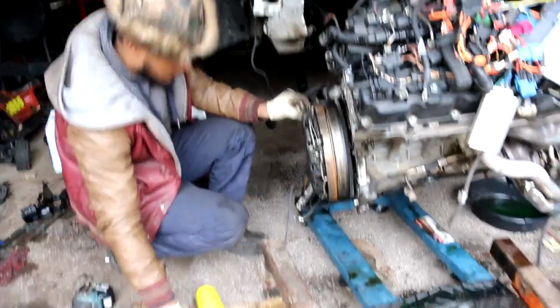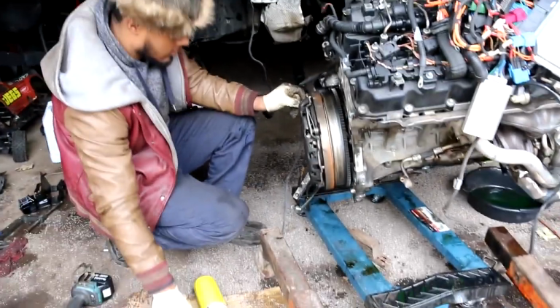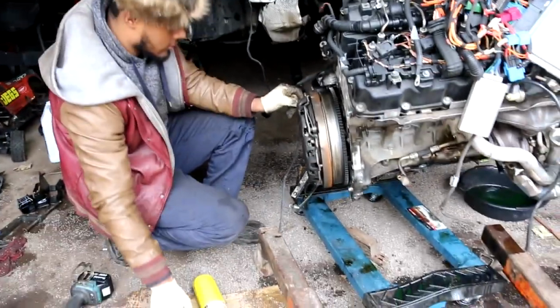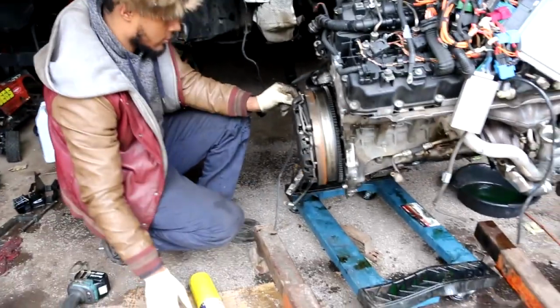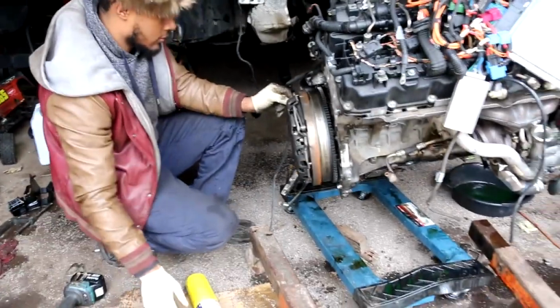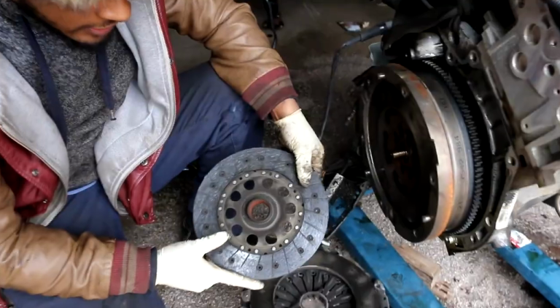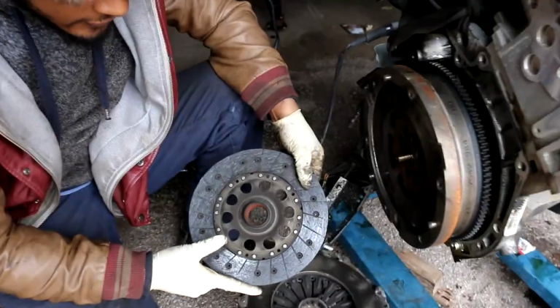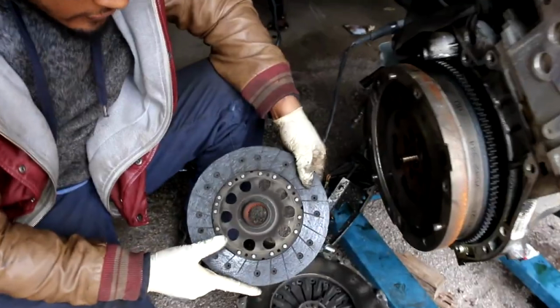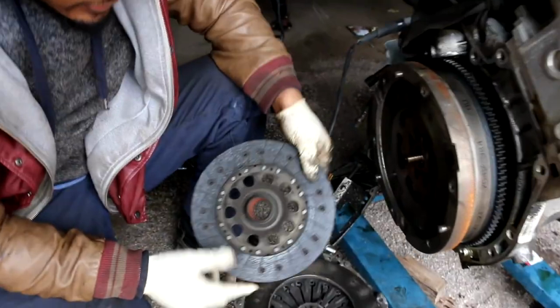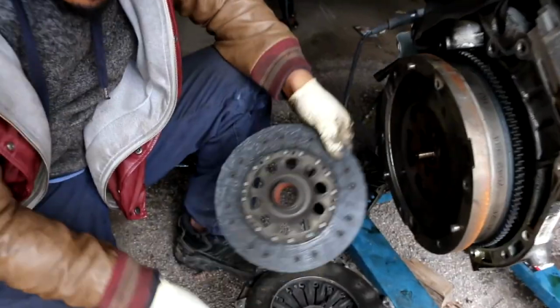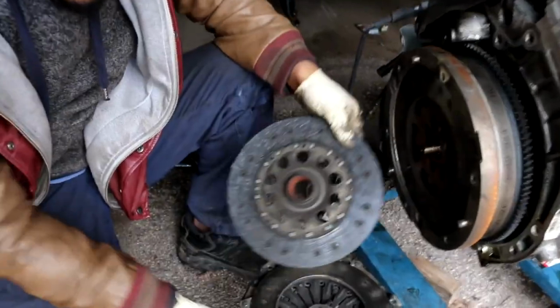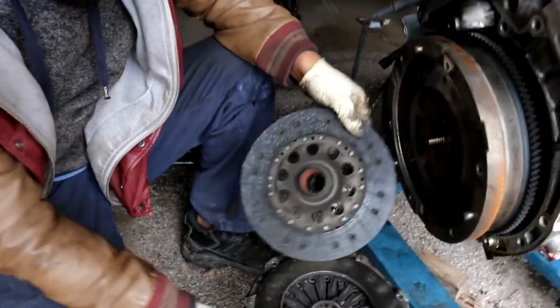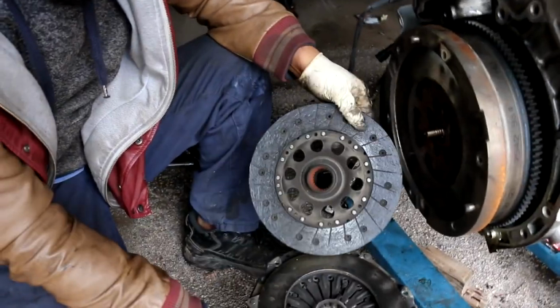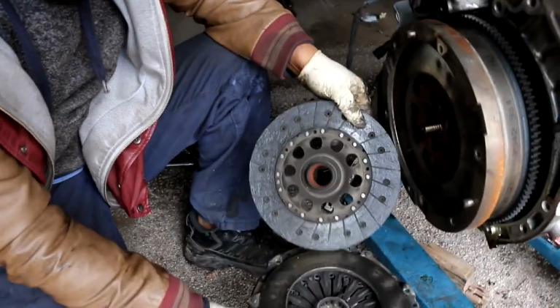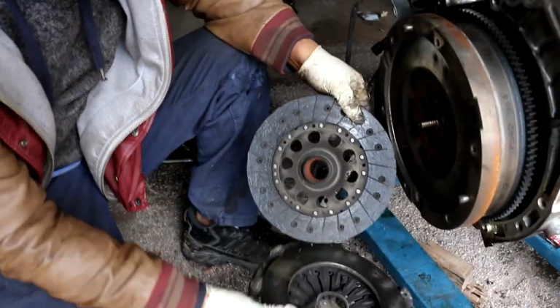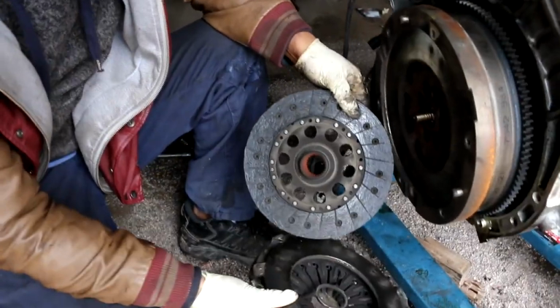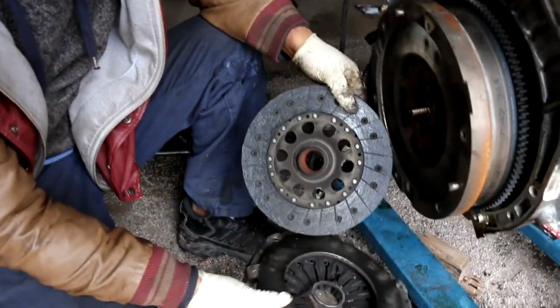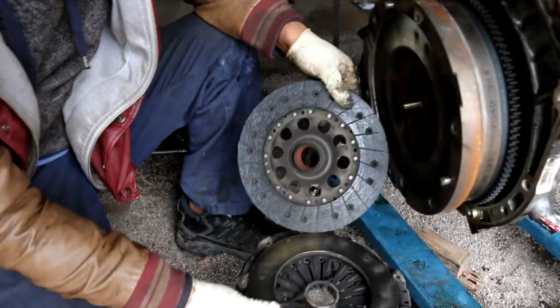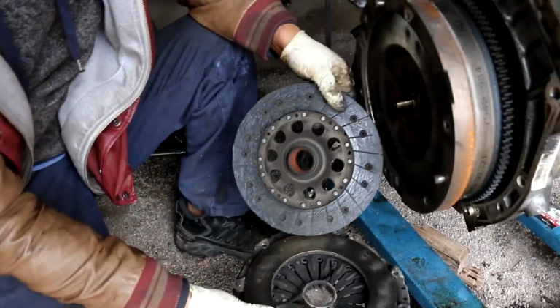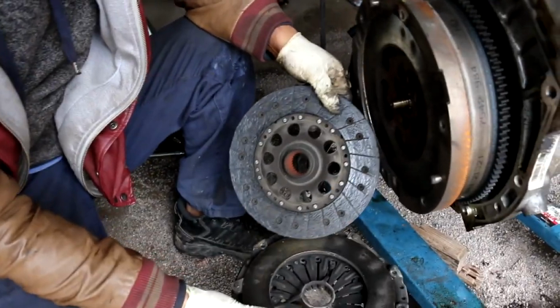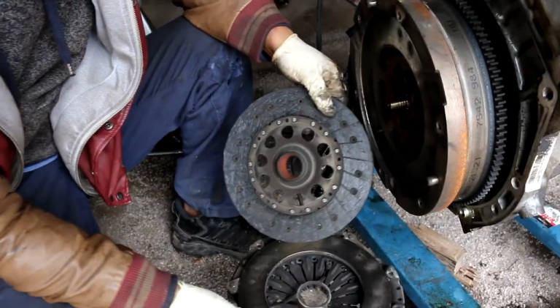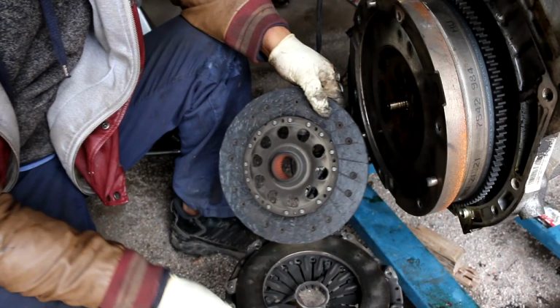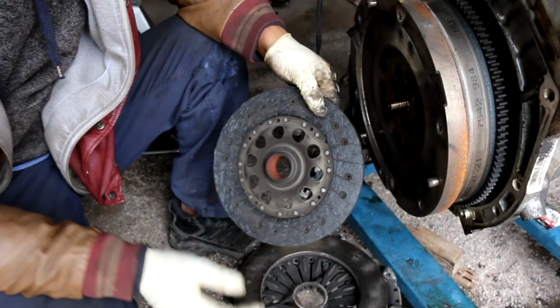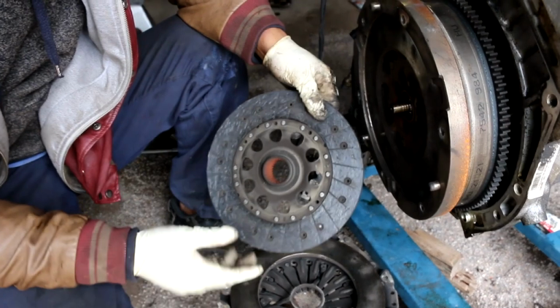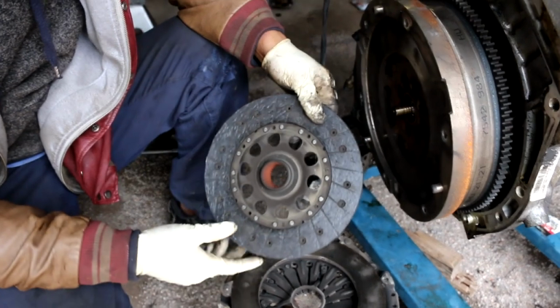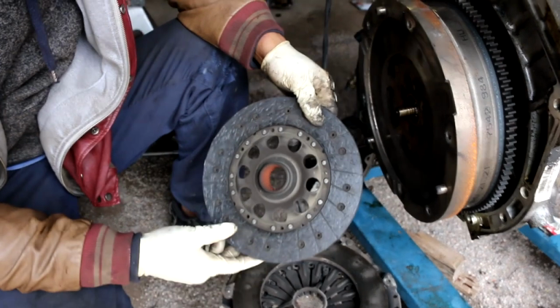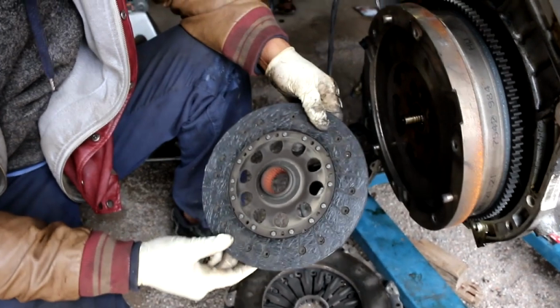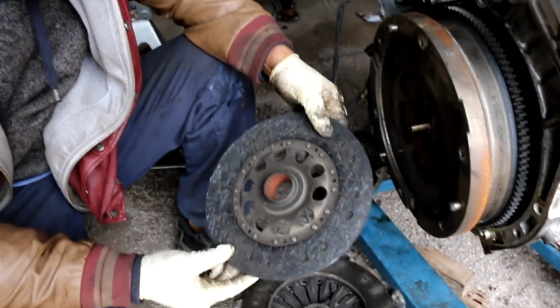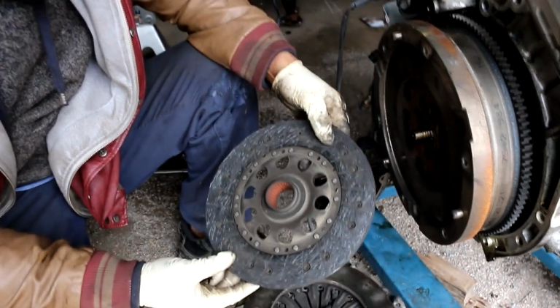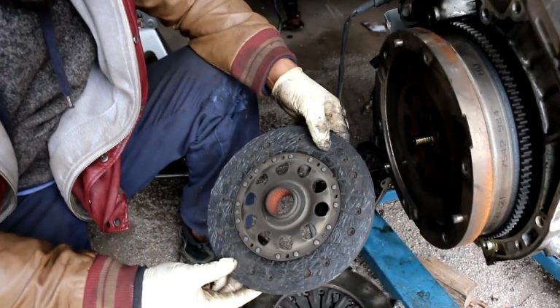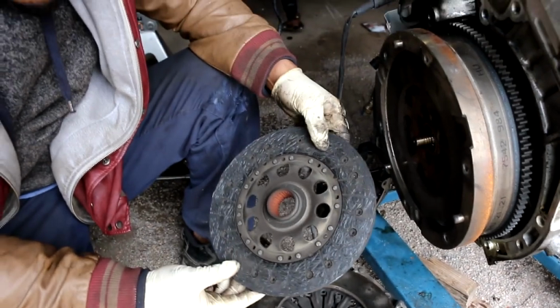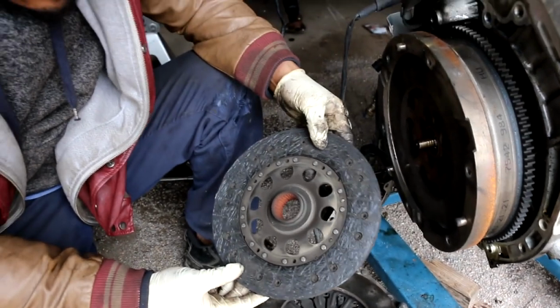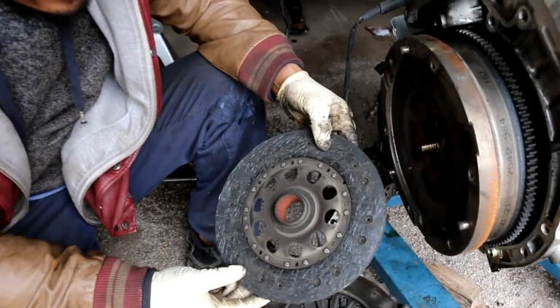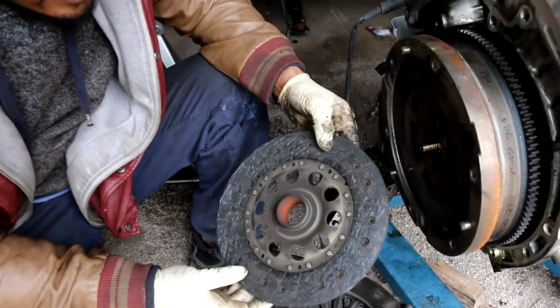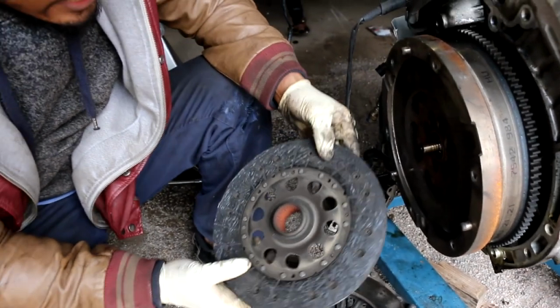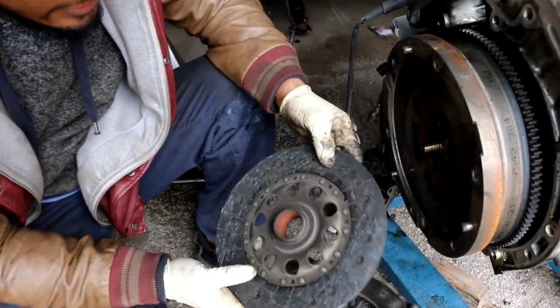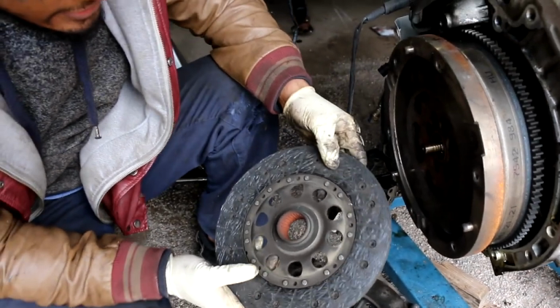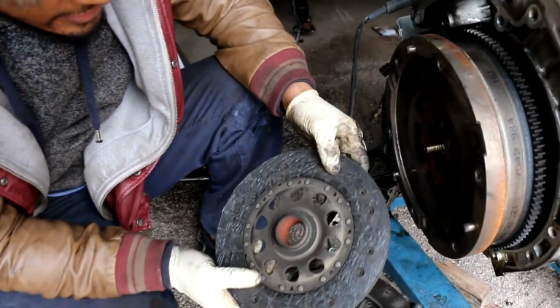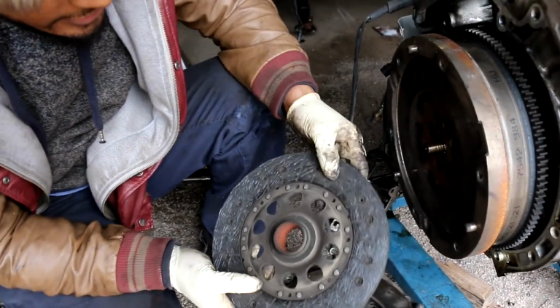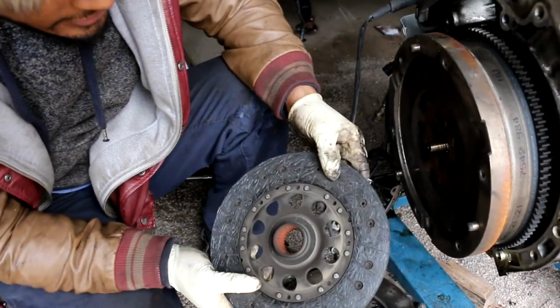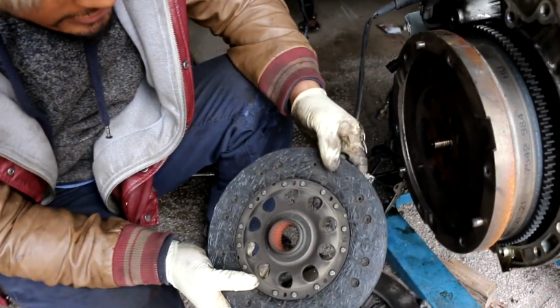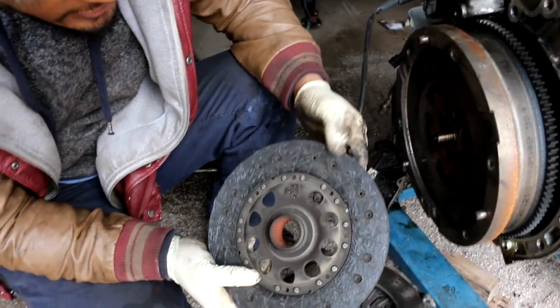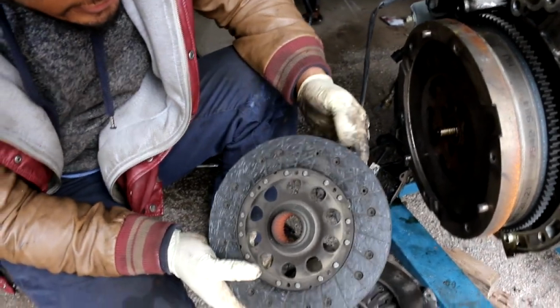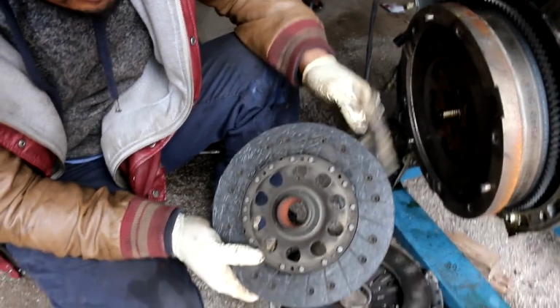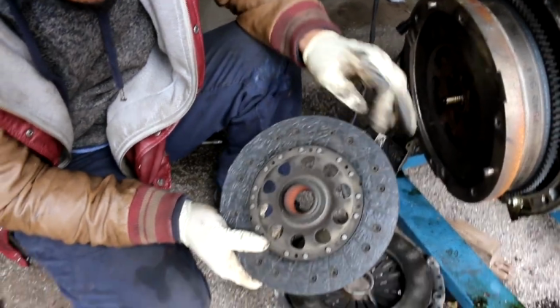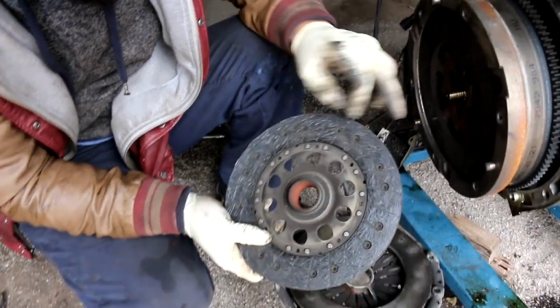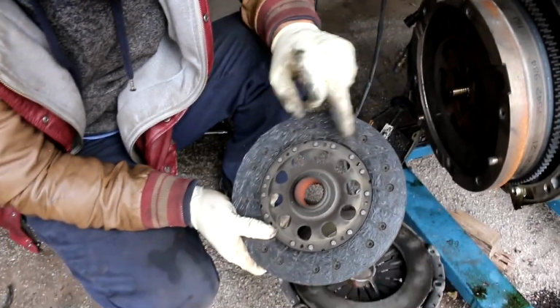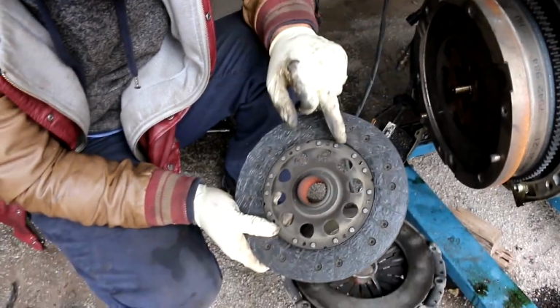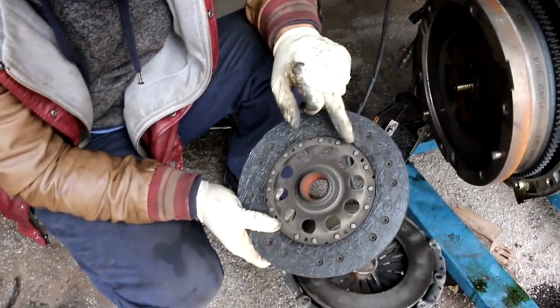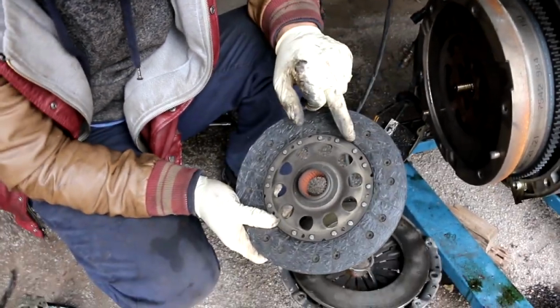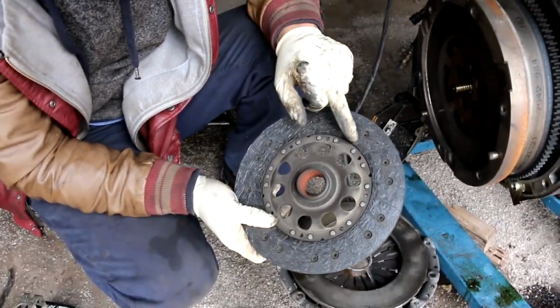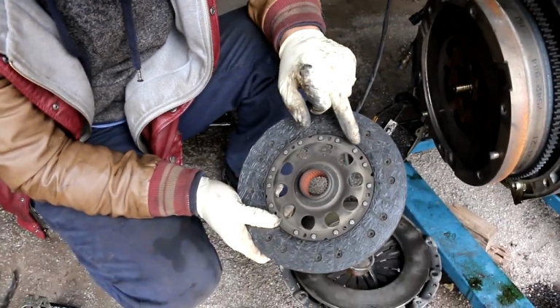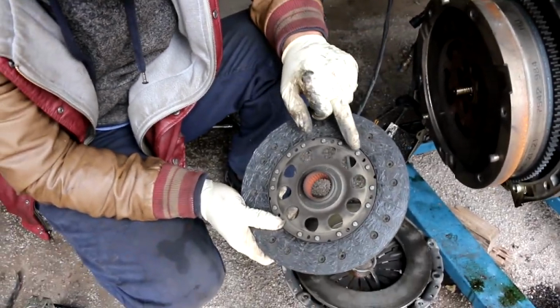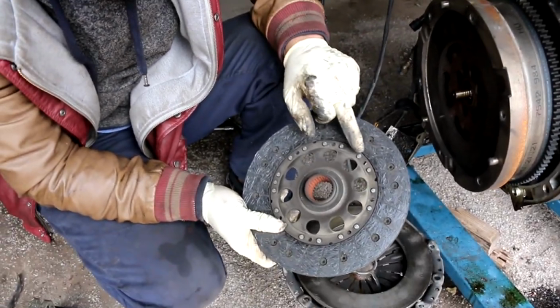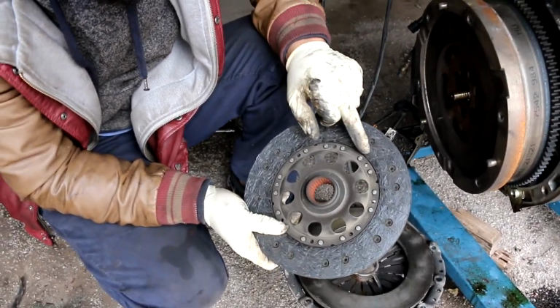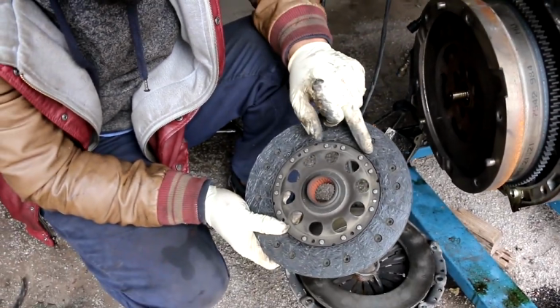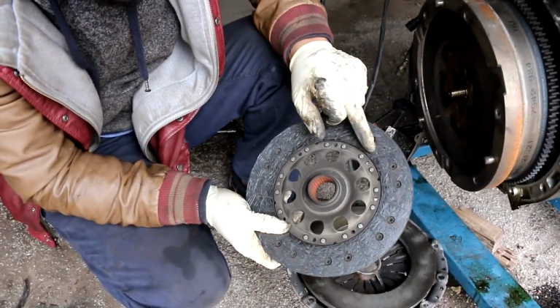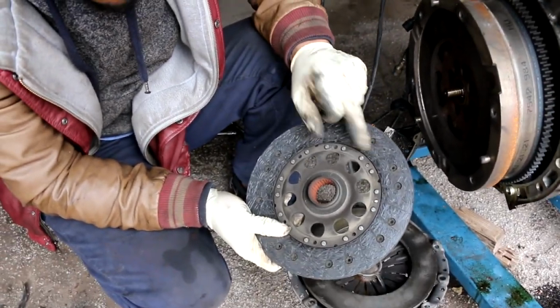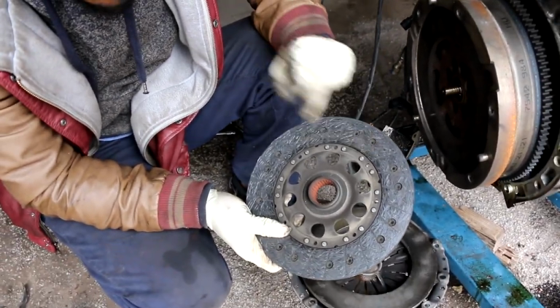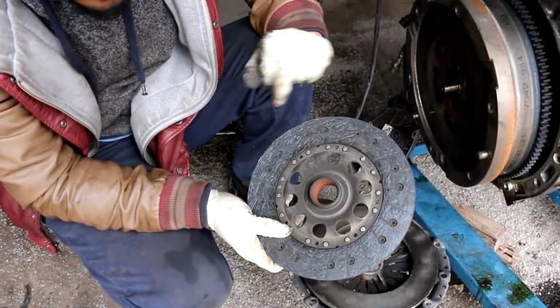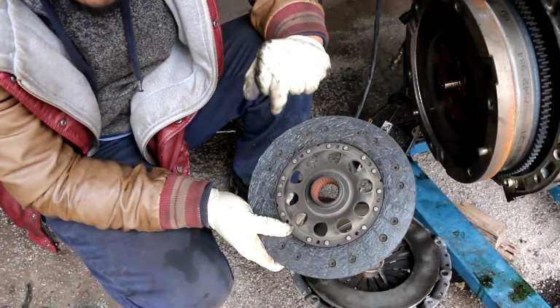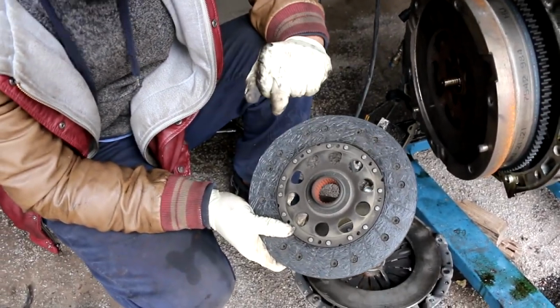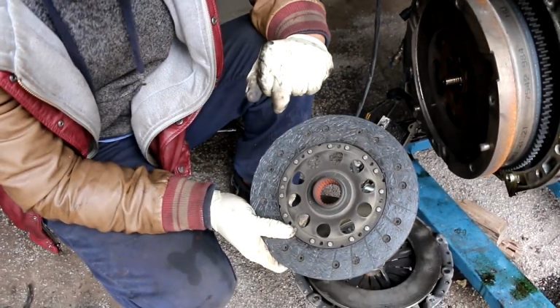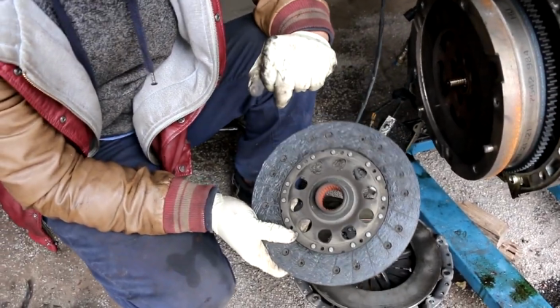All right, so now I got the pressure plate off. You guys can see it, and it looks like my clutch was almost done.